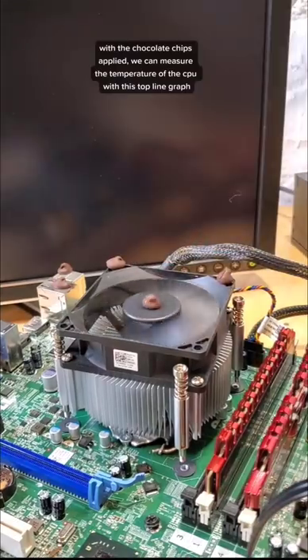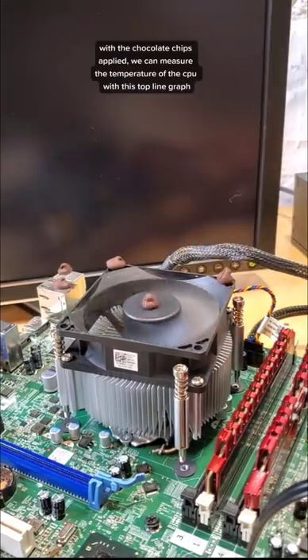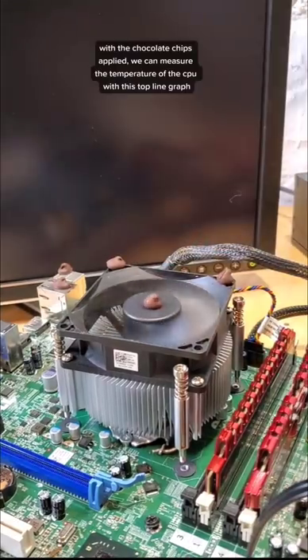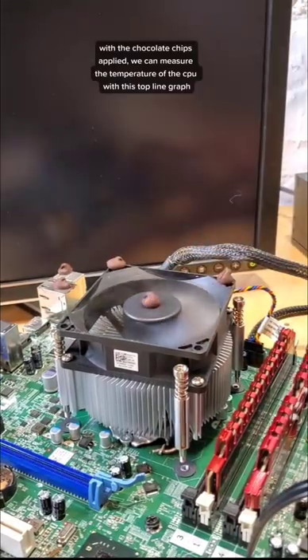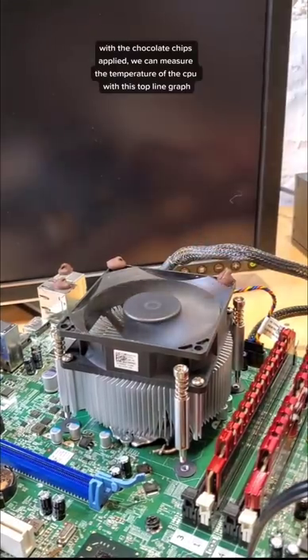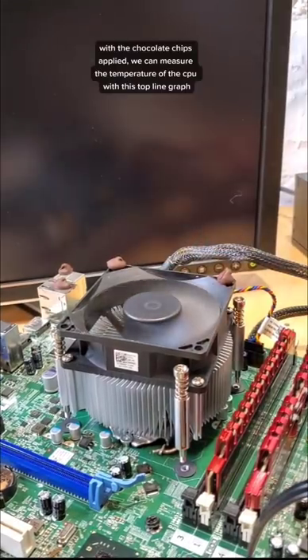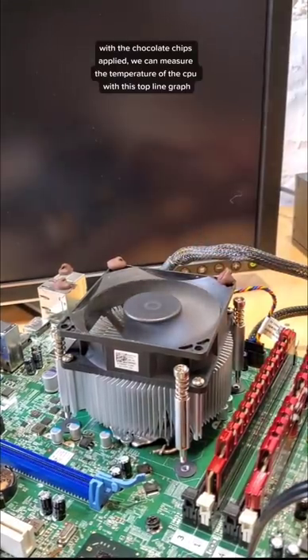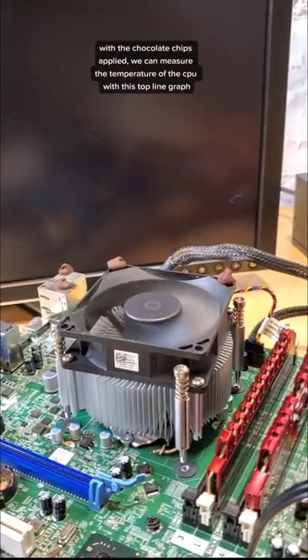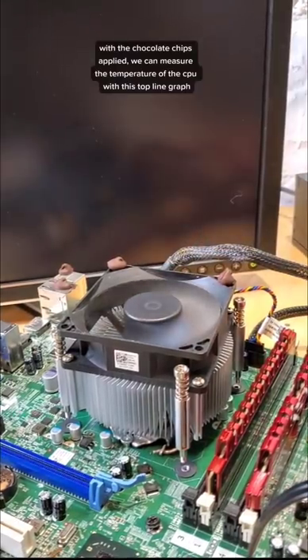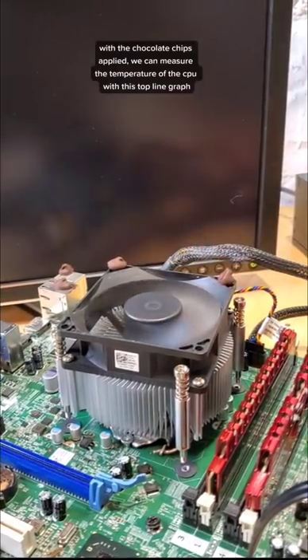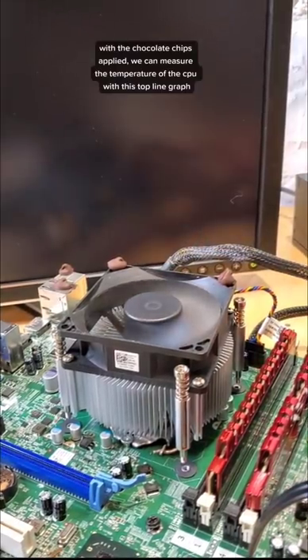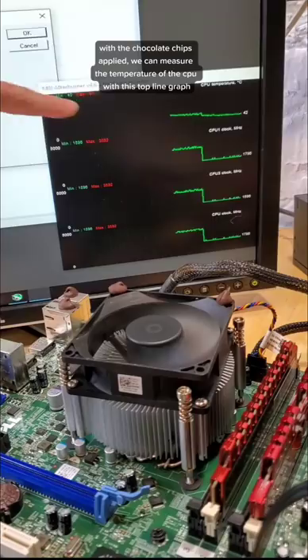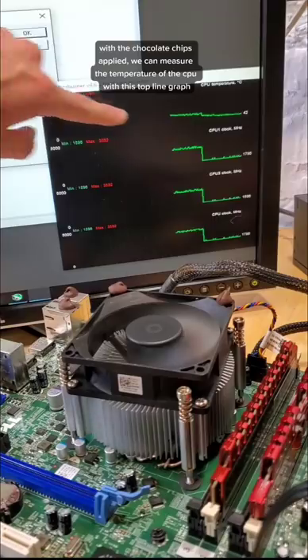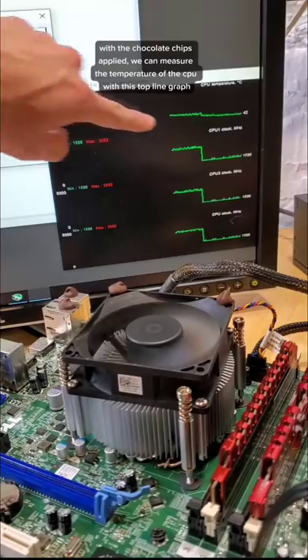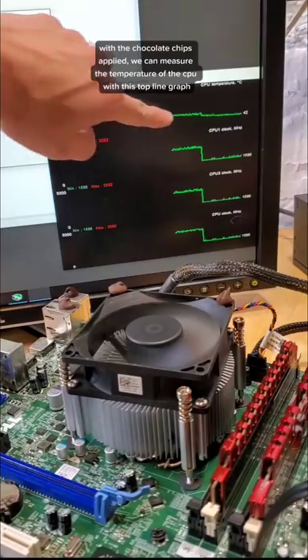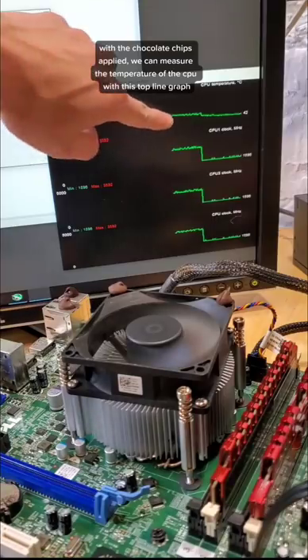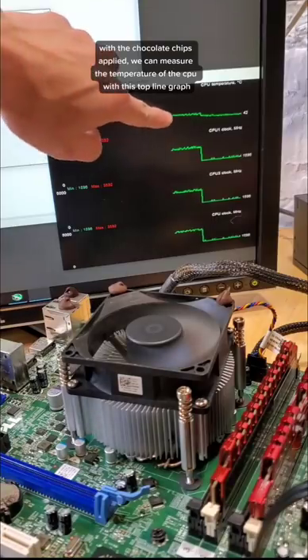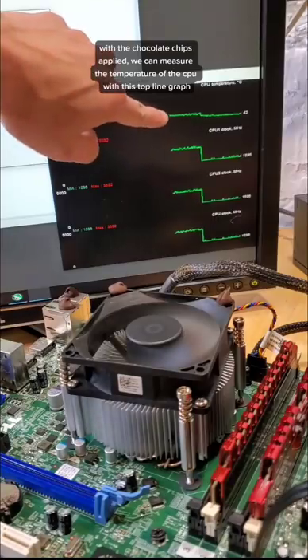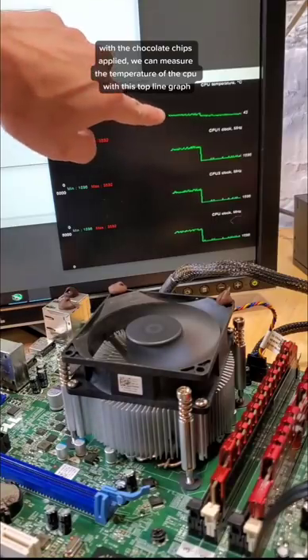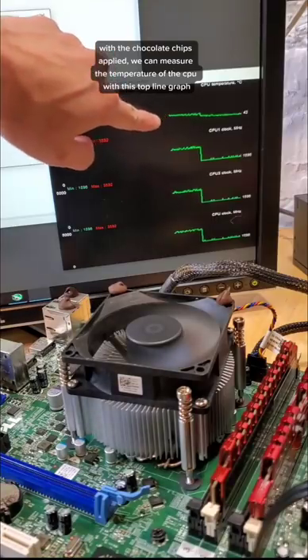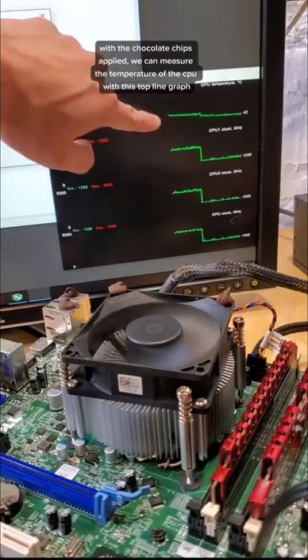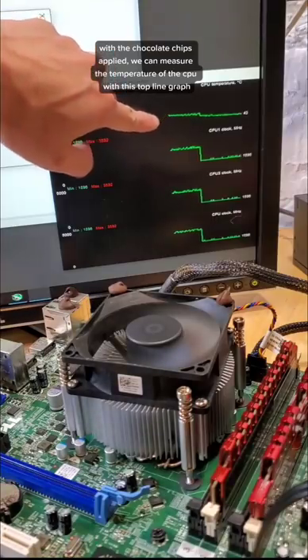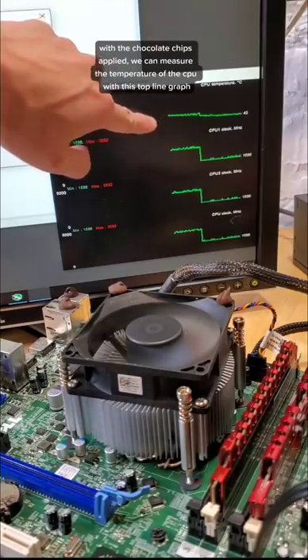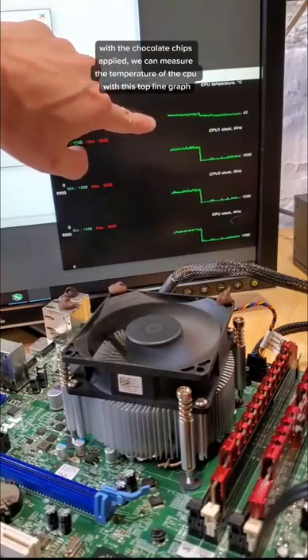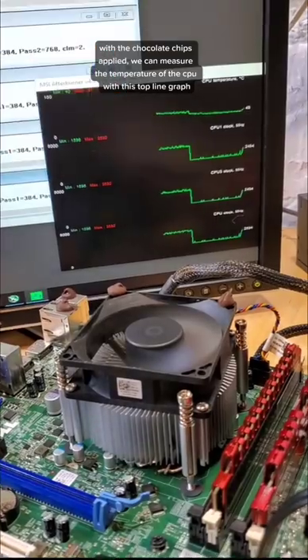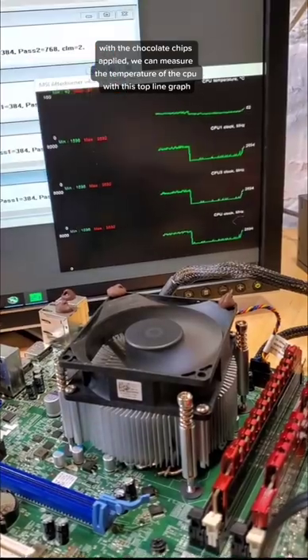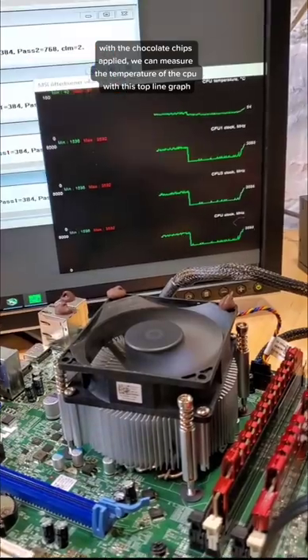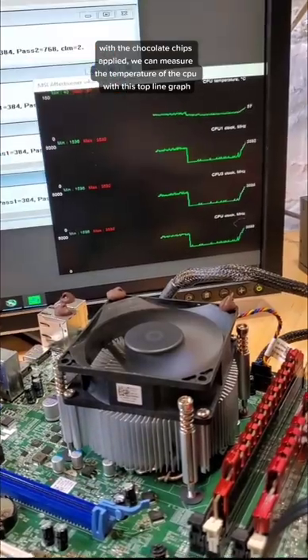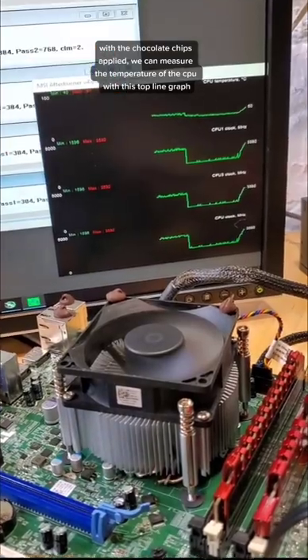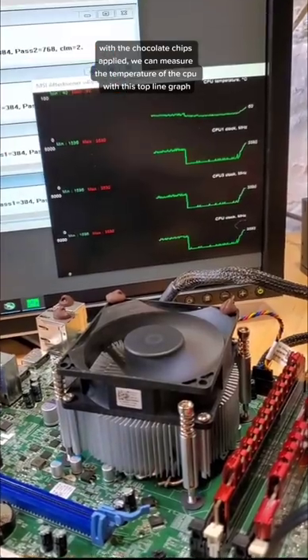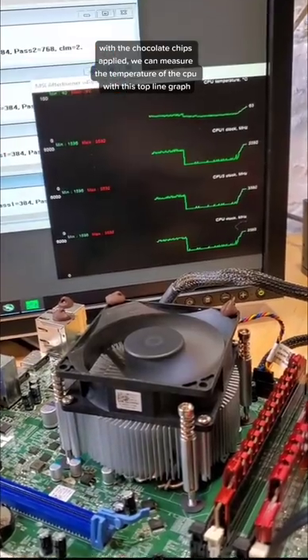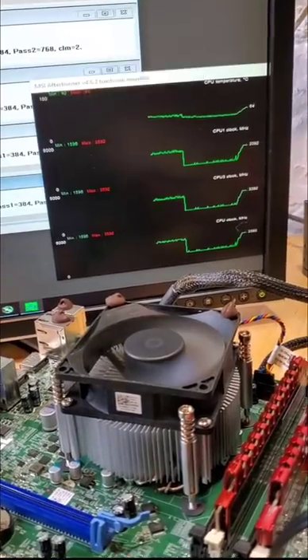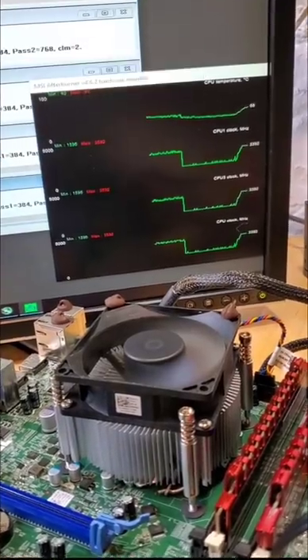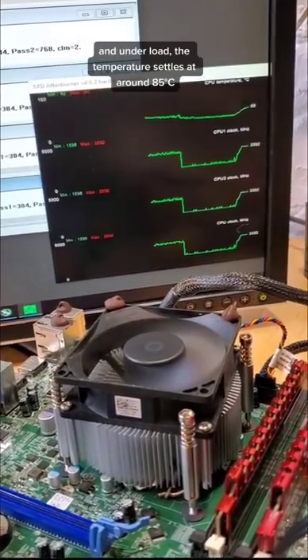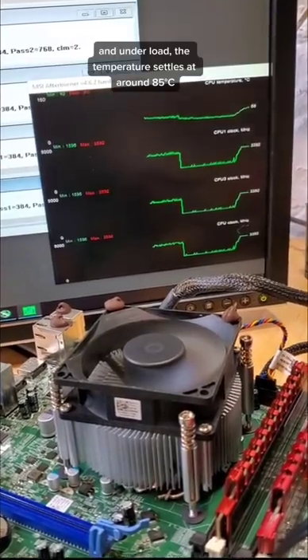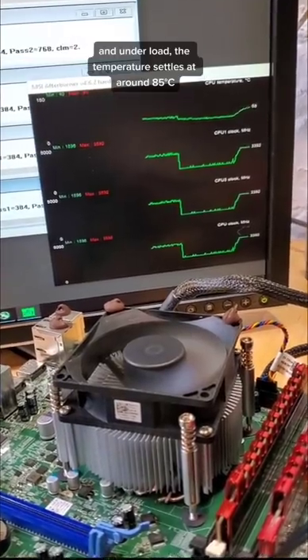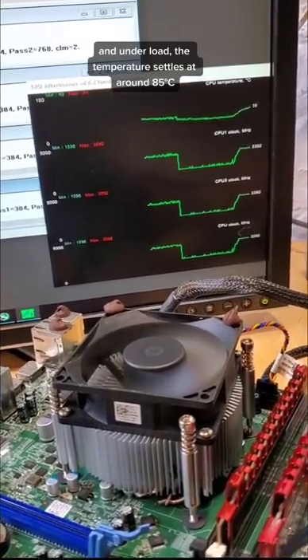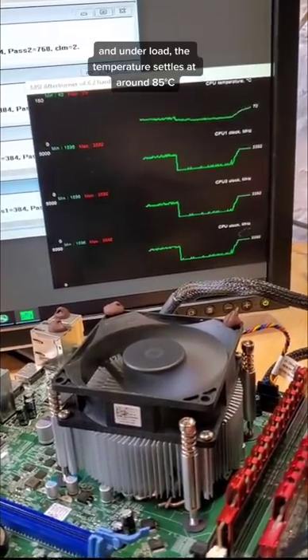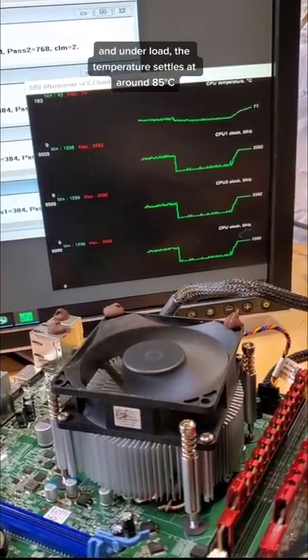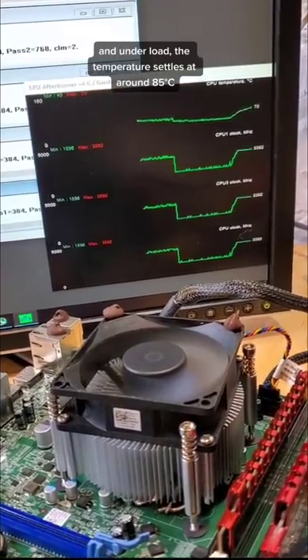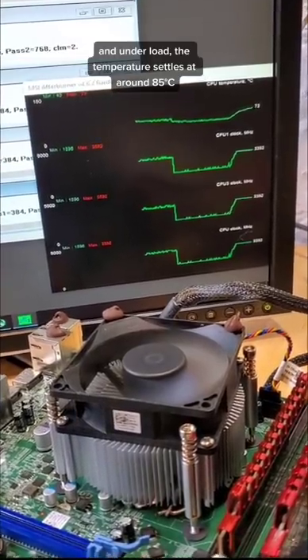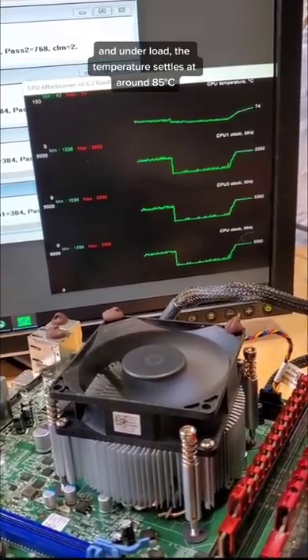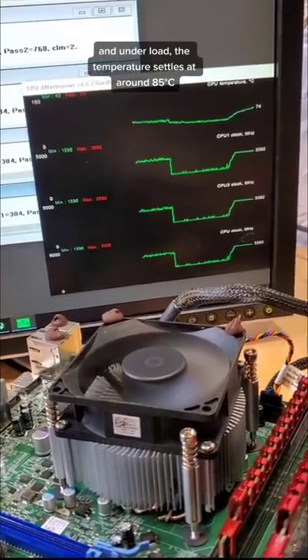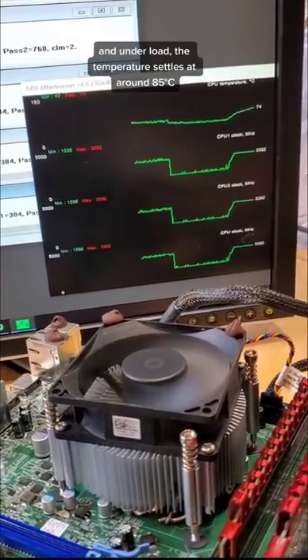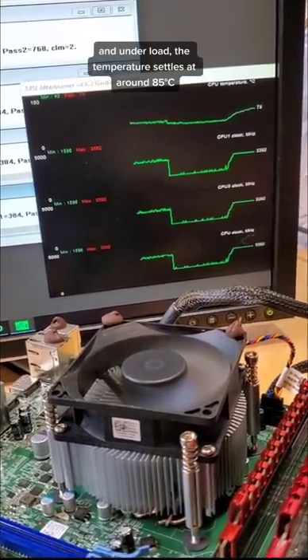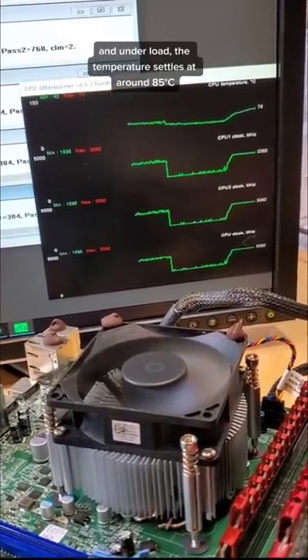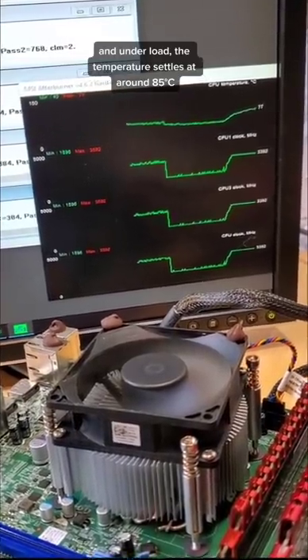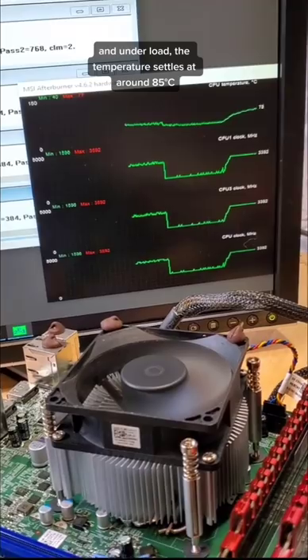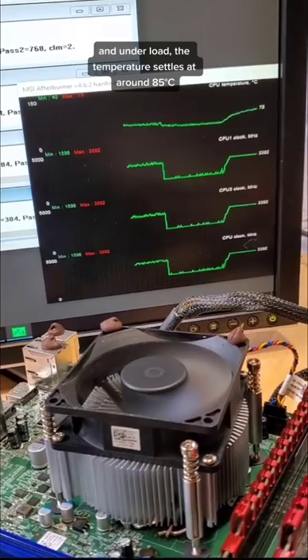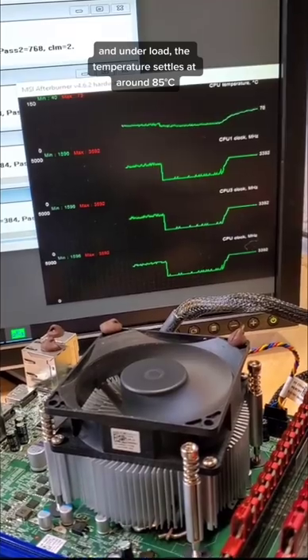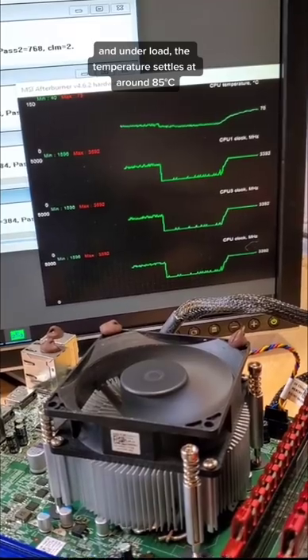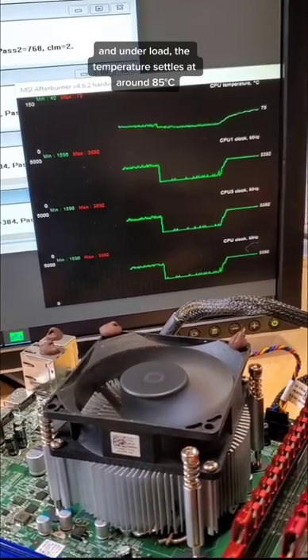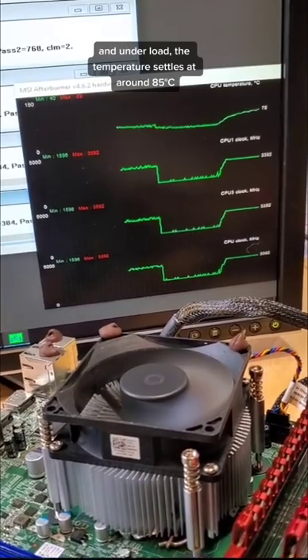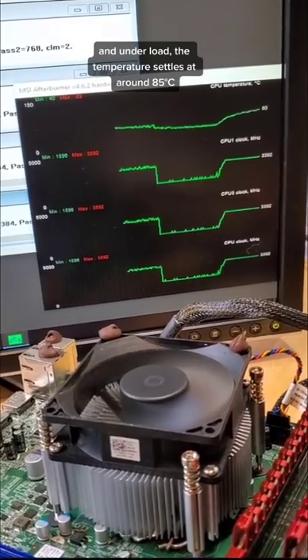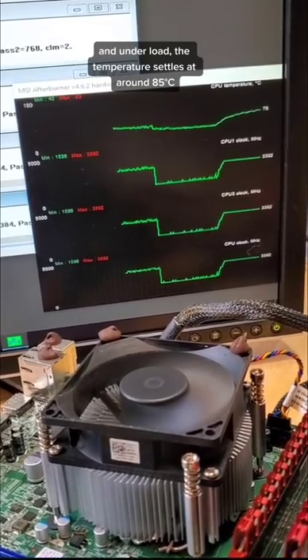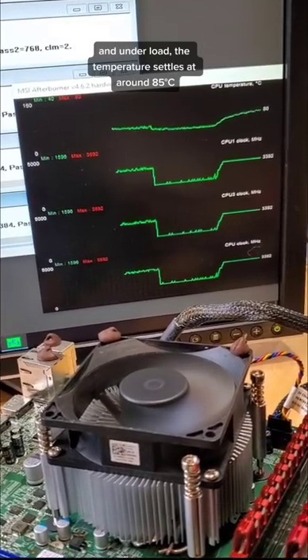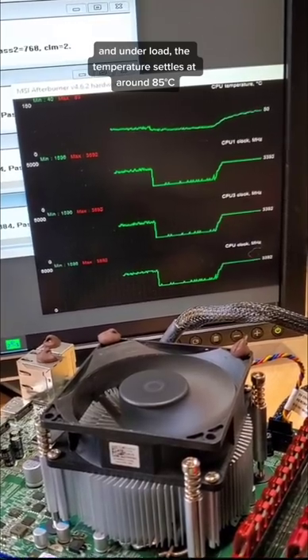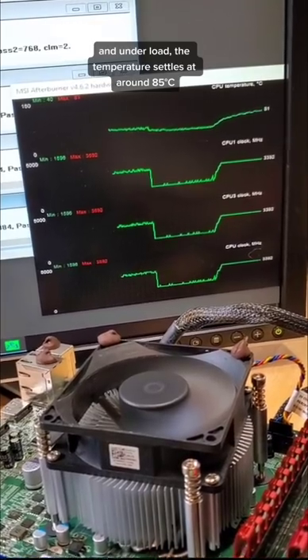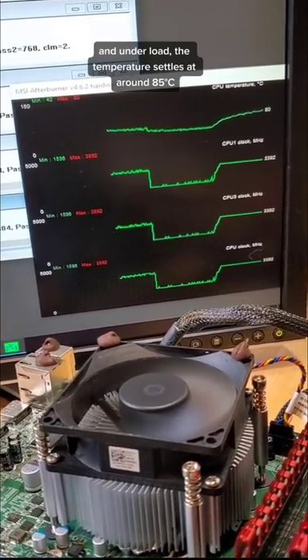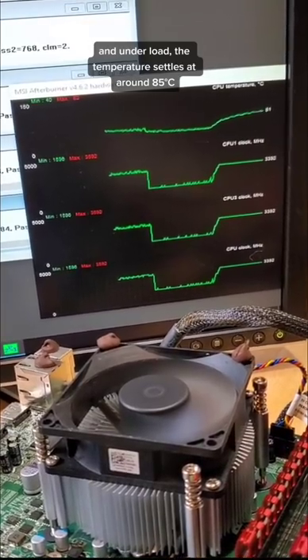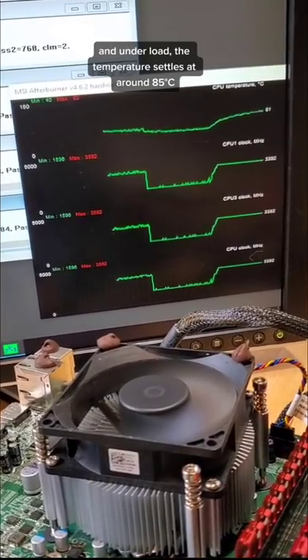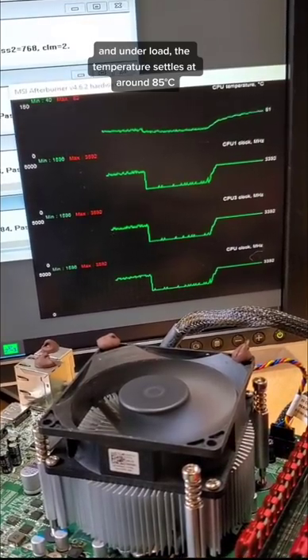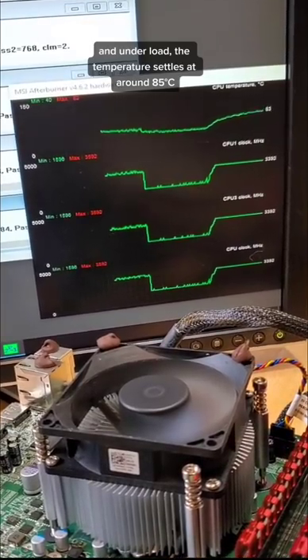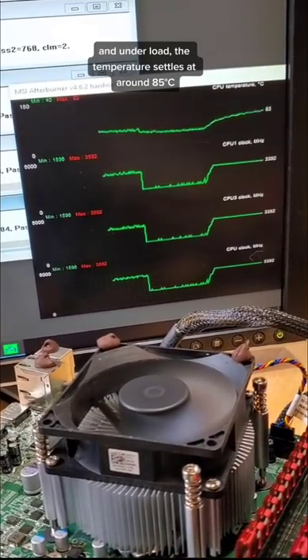With the chocolate chips applied, you can measure the temperature of the CPU with this top line graph. And under load, the temperature settles at around 85 degrees Celsius.